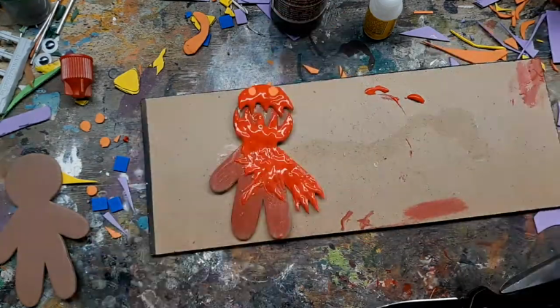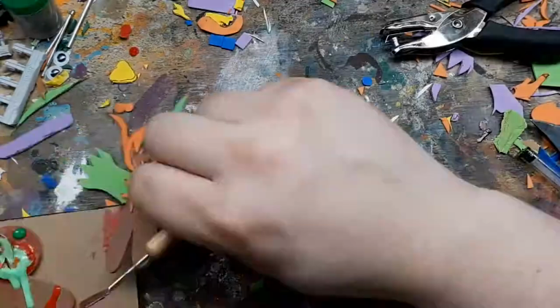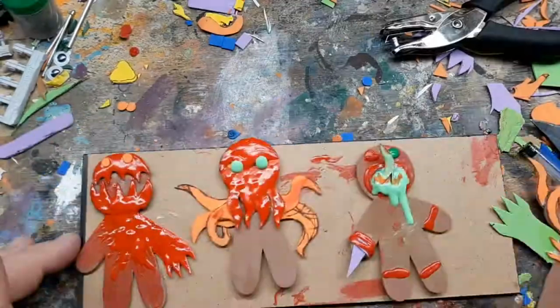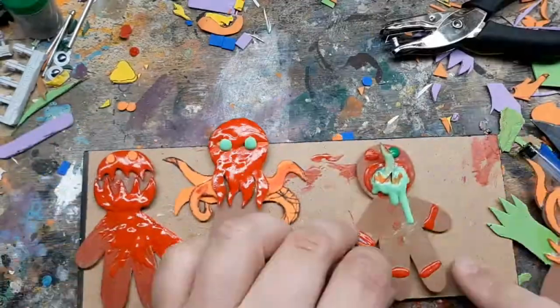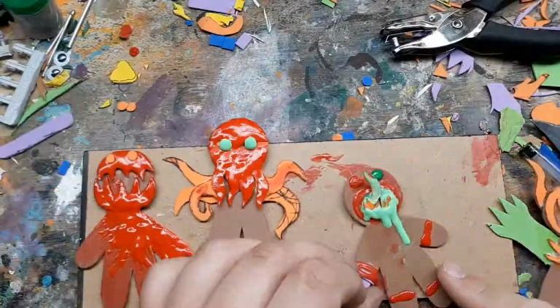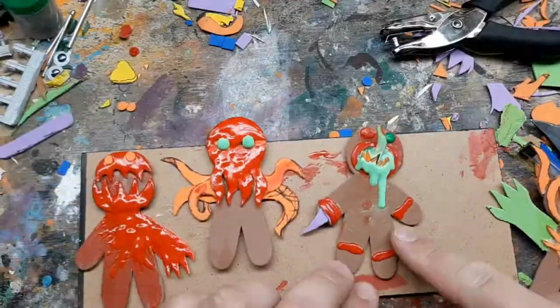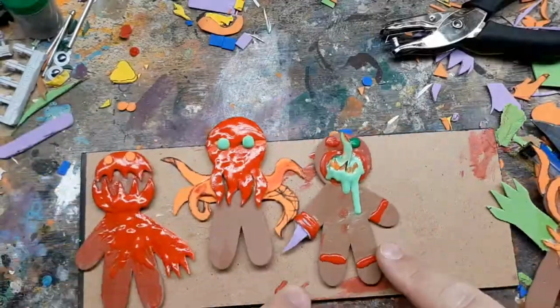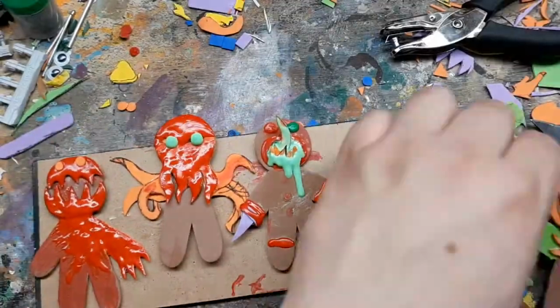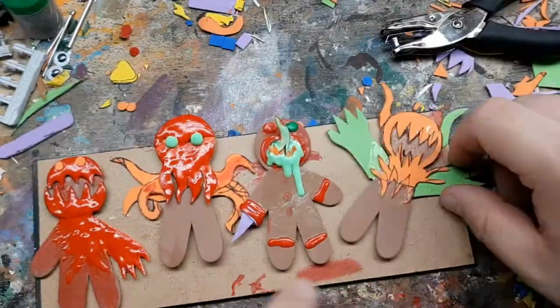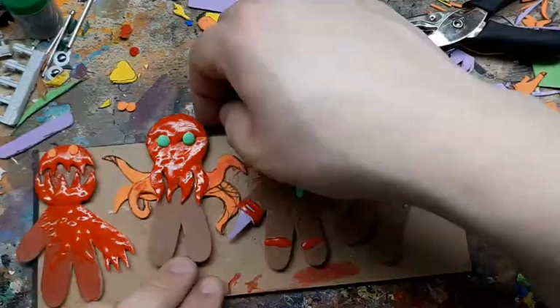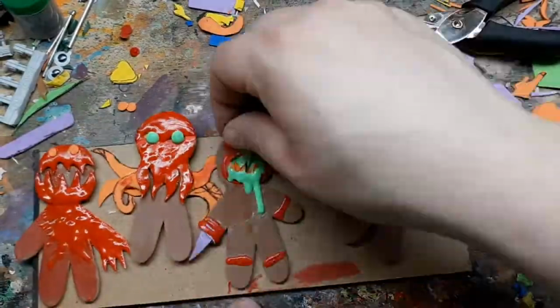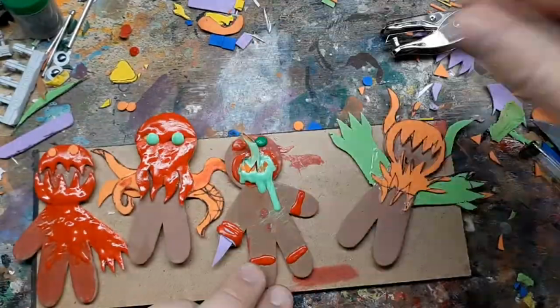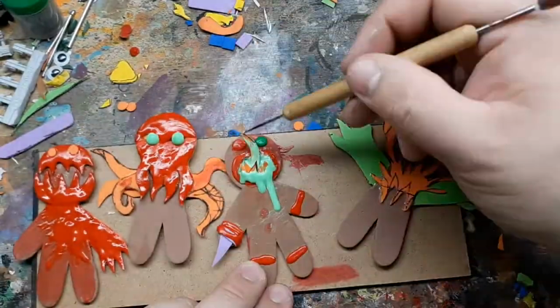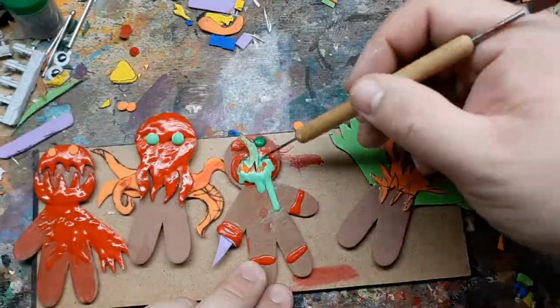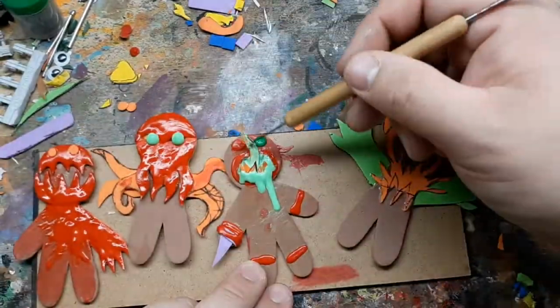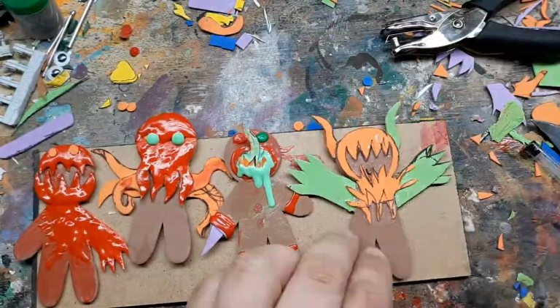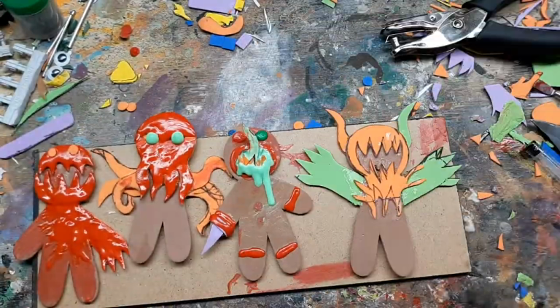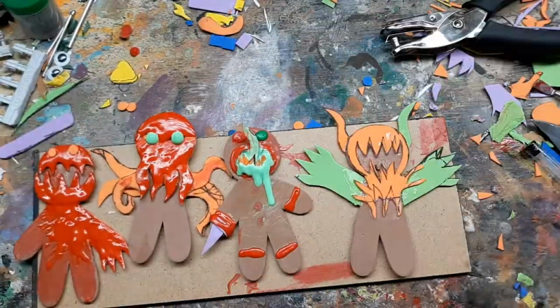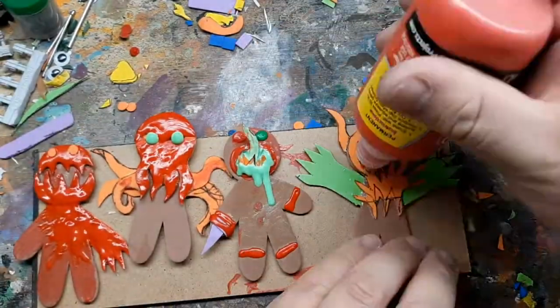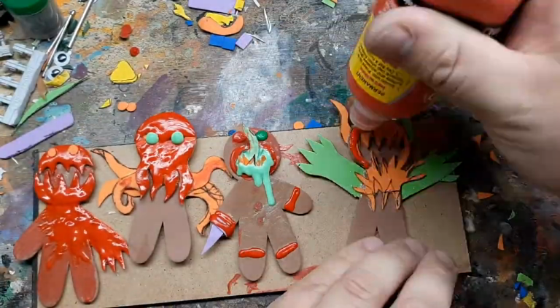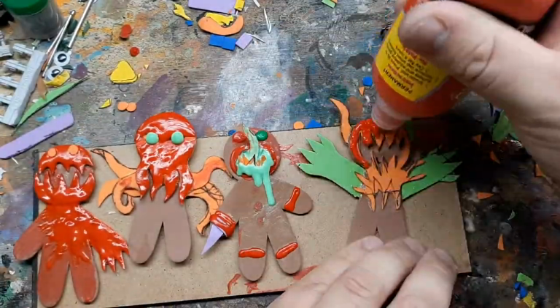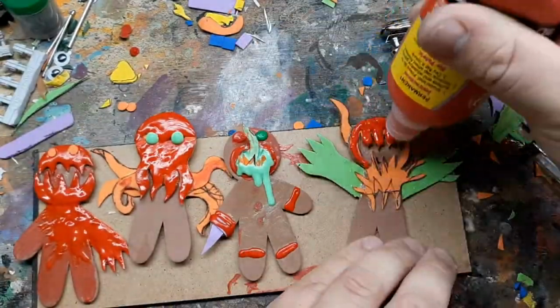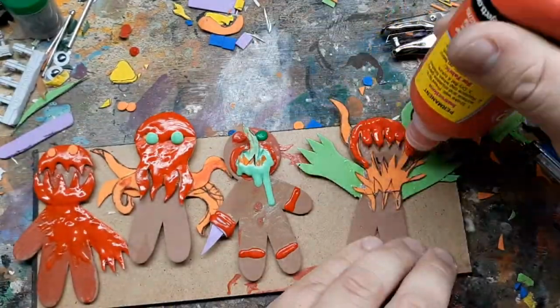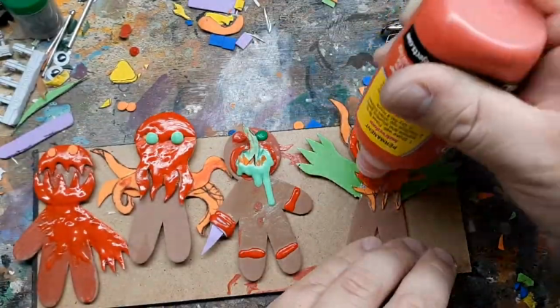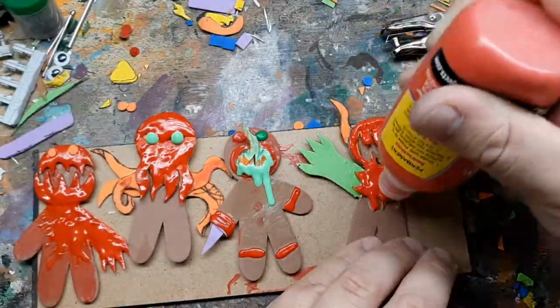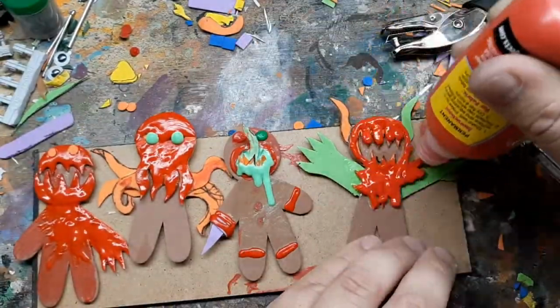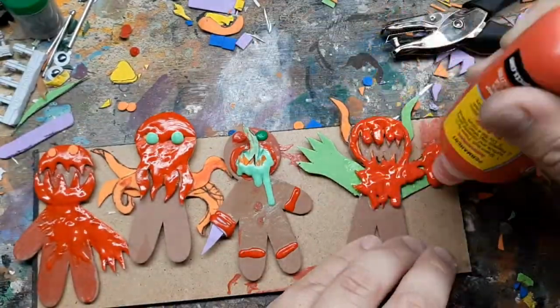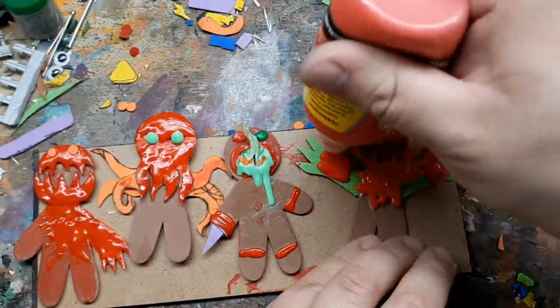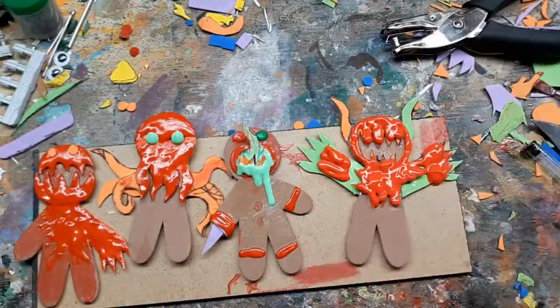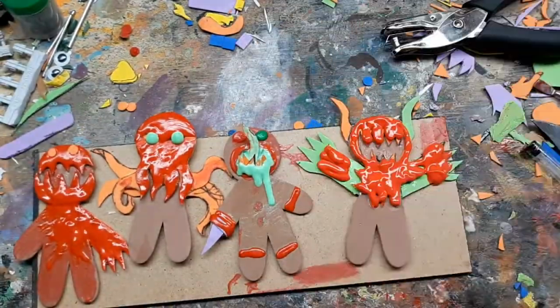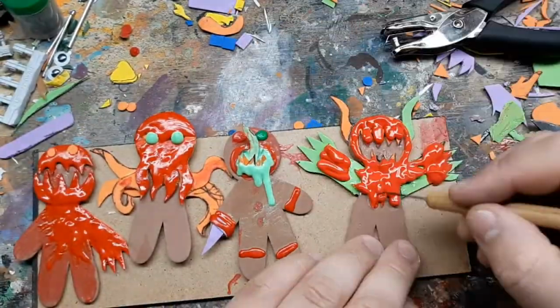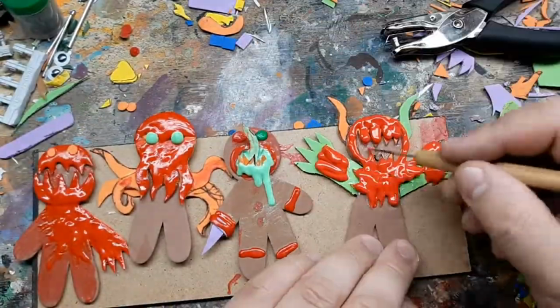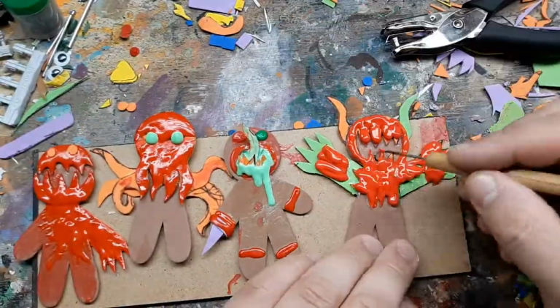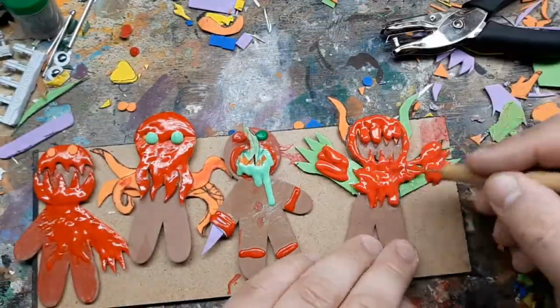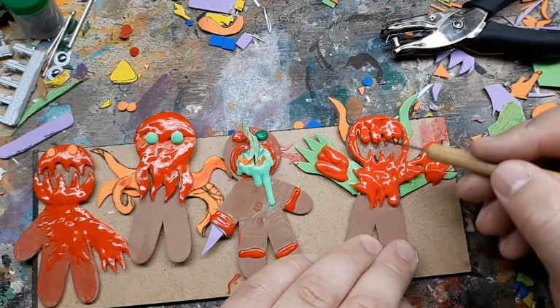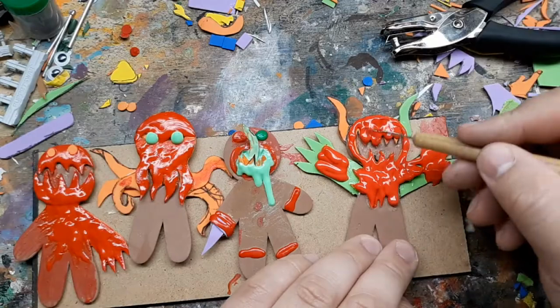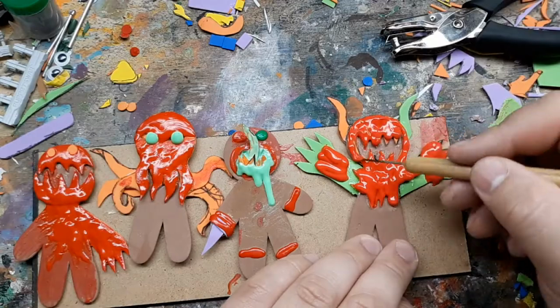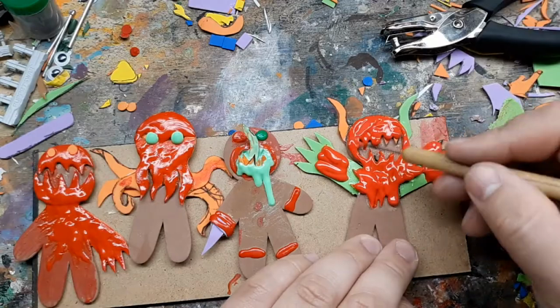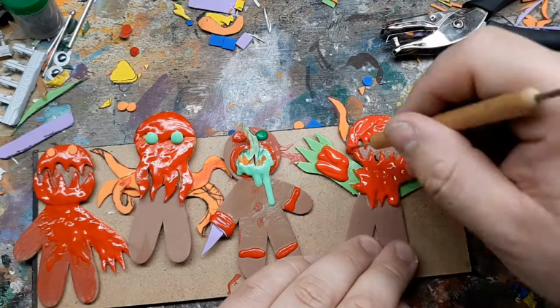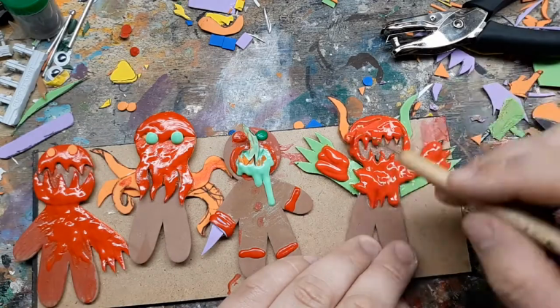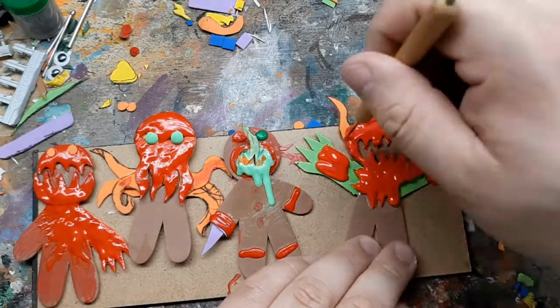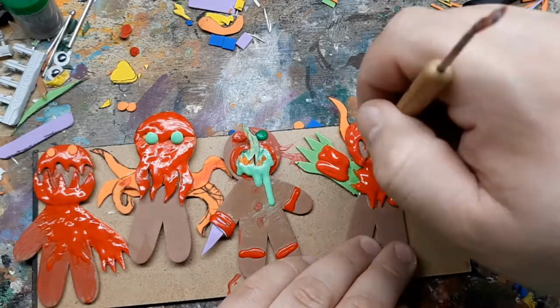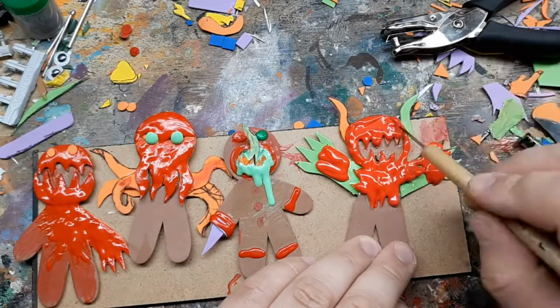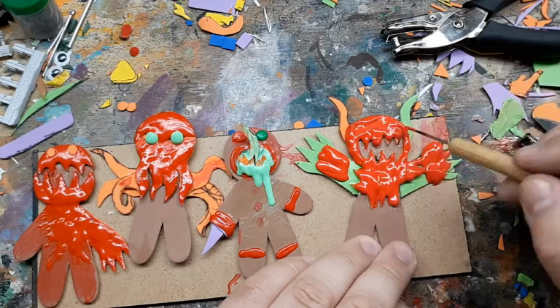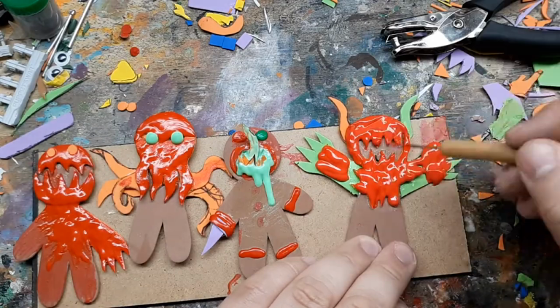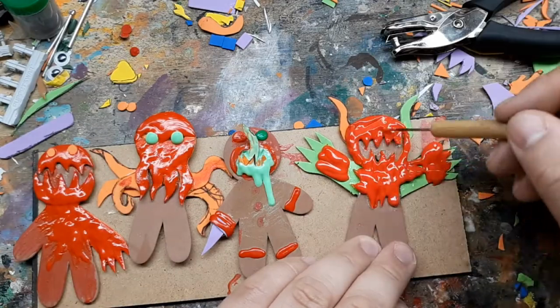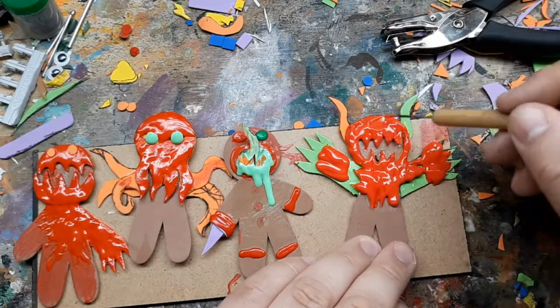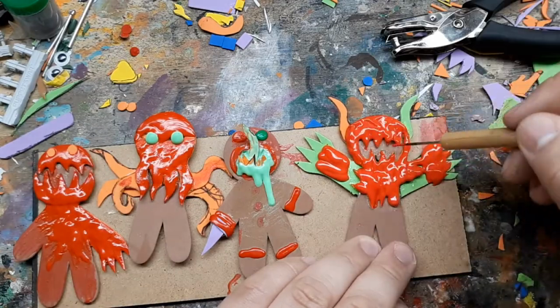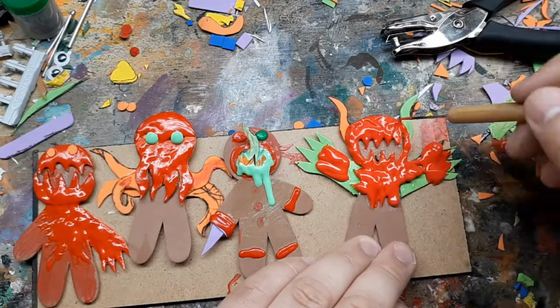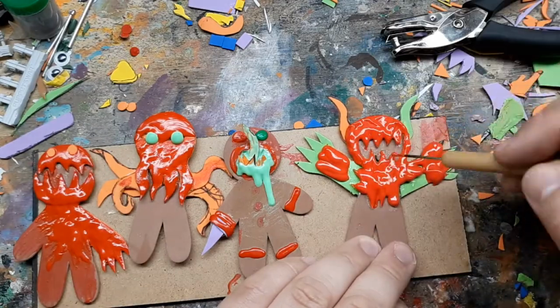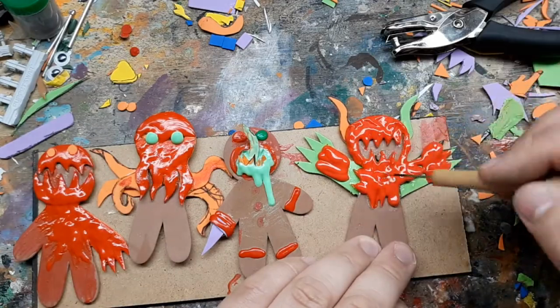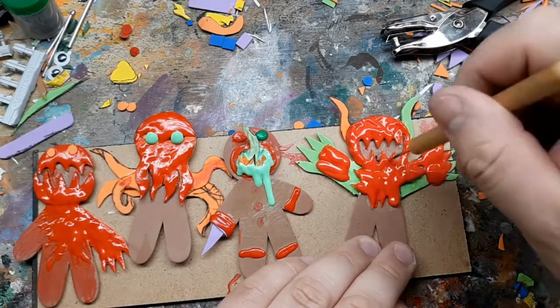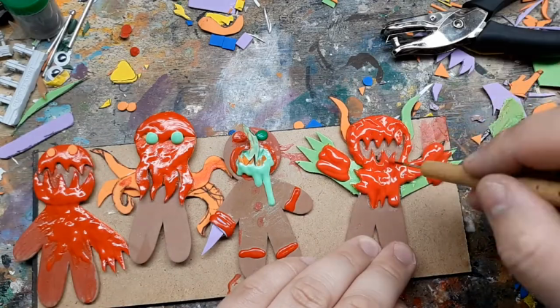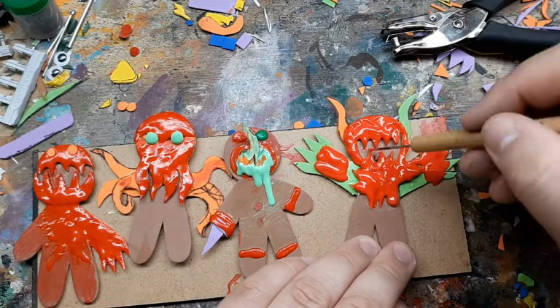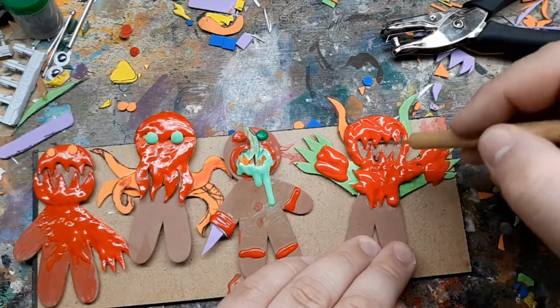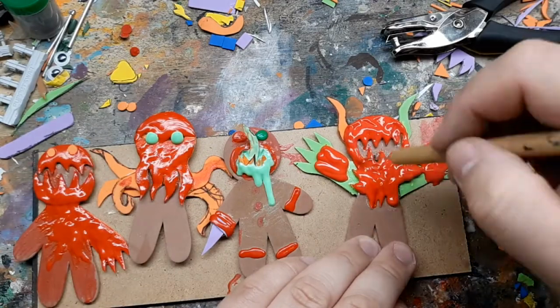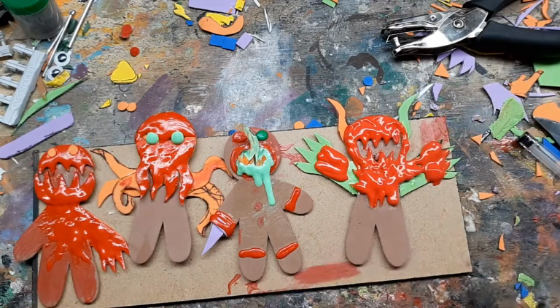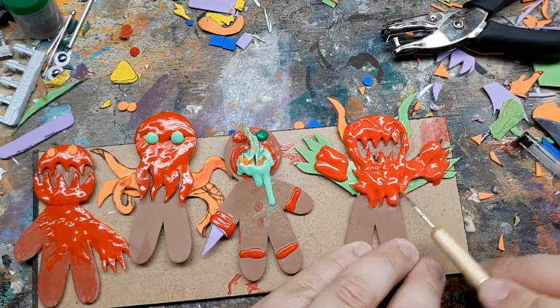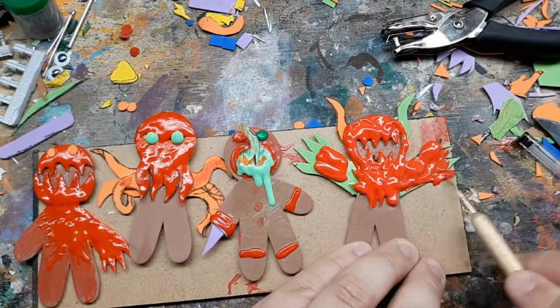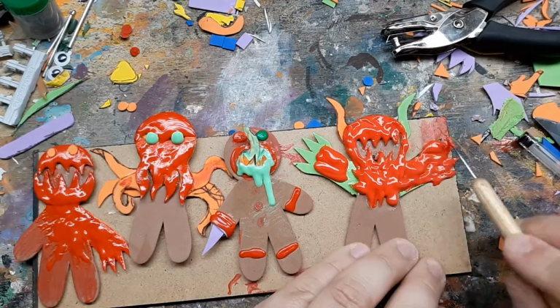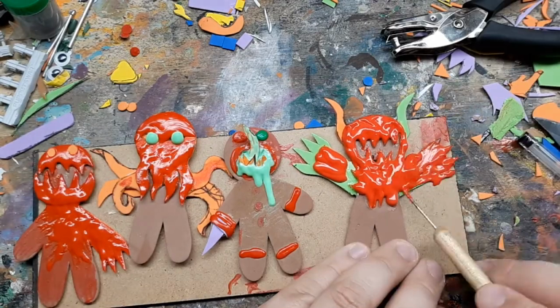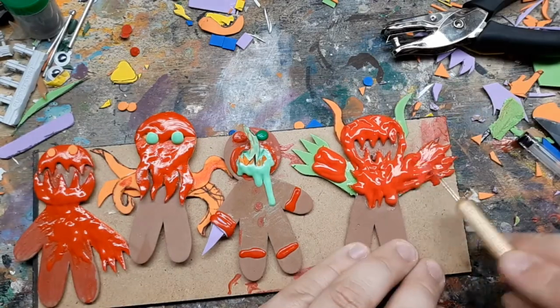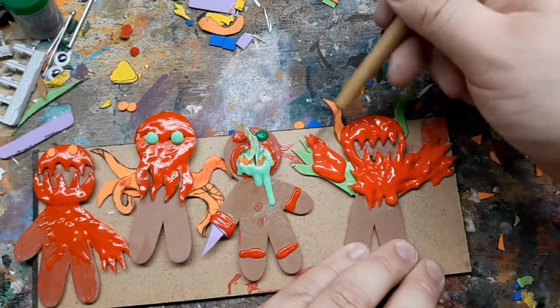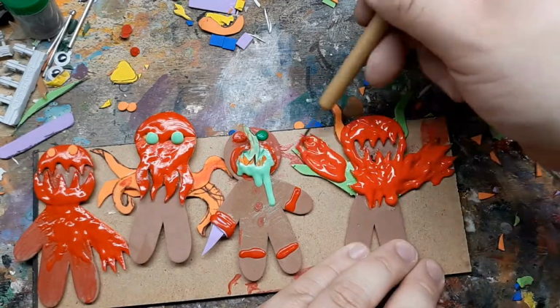Here's the whole gang of monsters. The Cthulhu one doesn't really fit with the others, but I still like it.